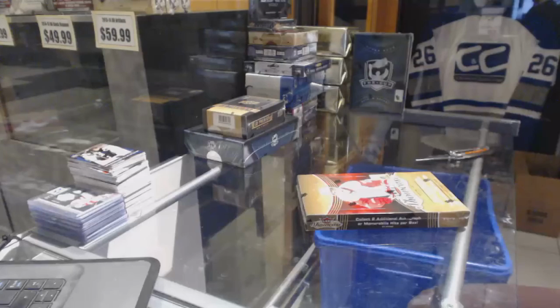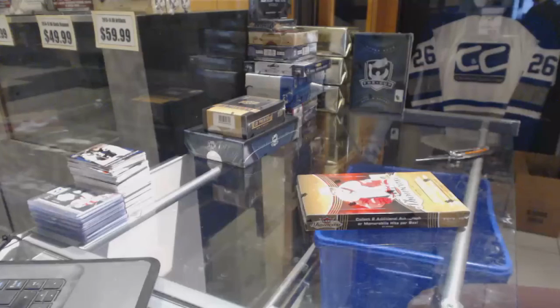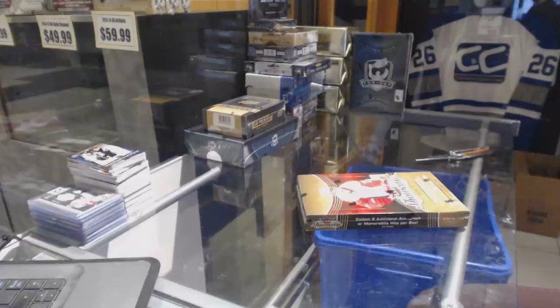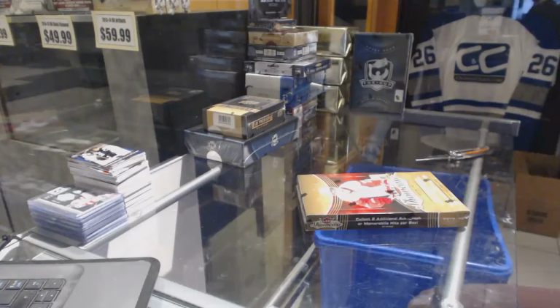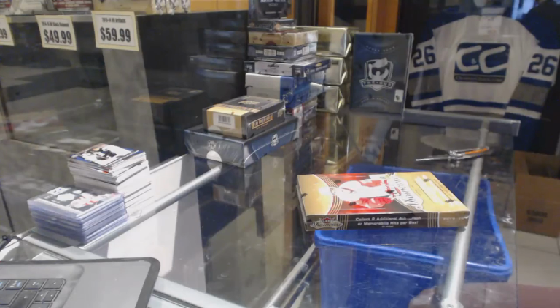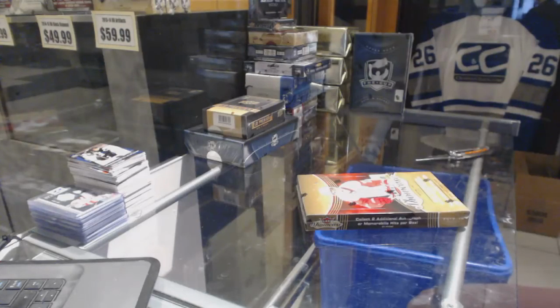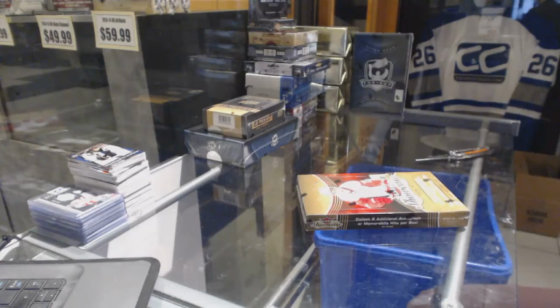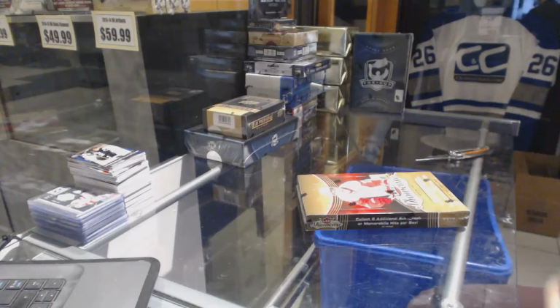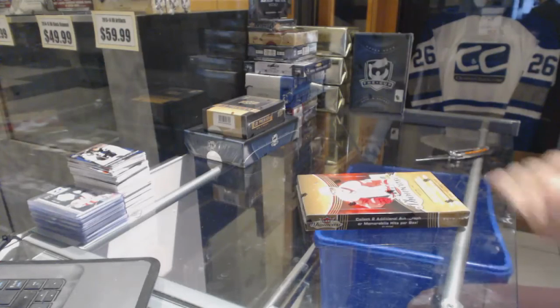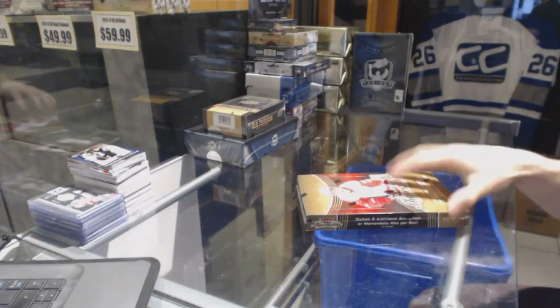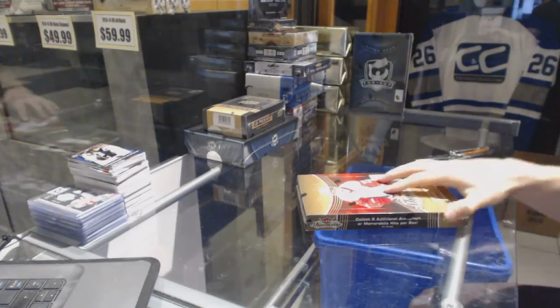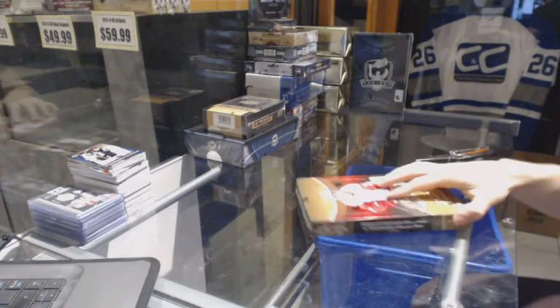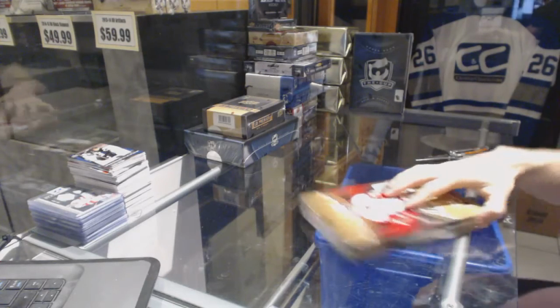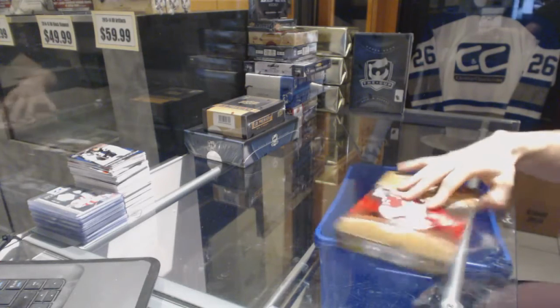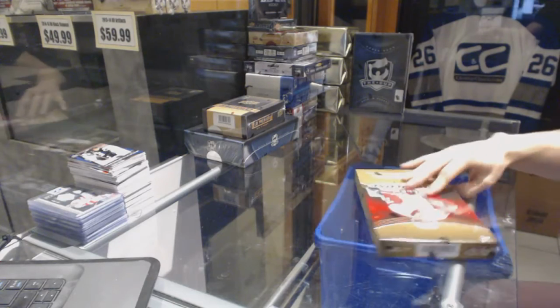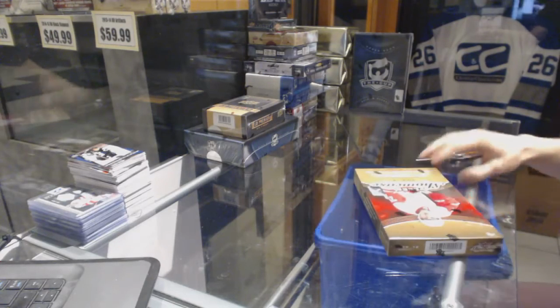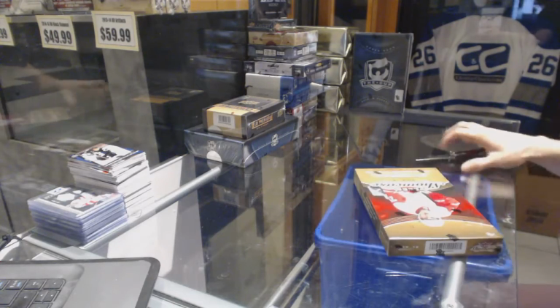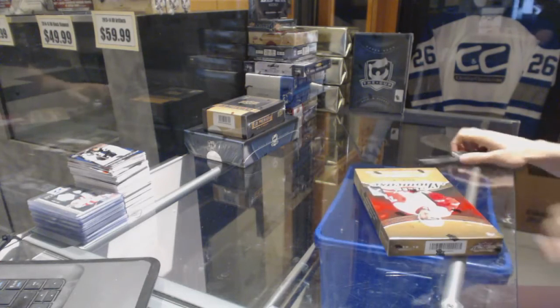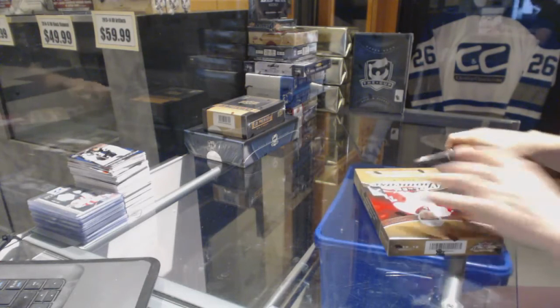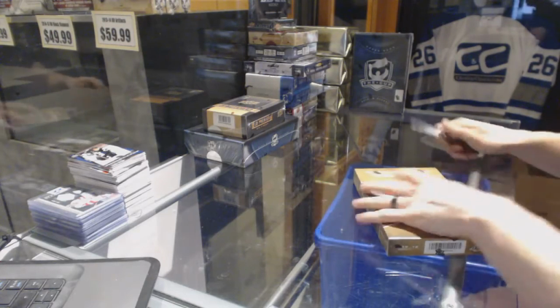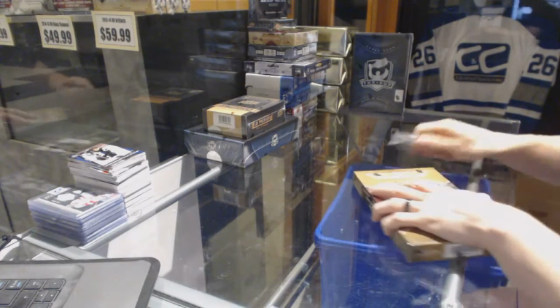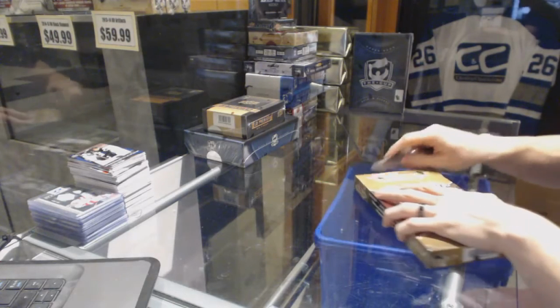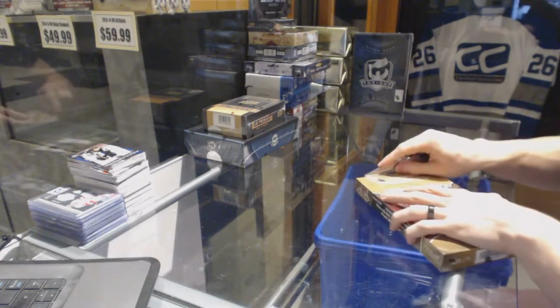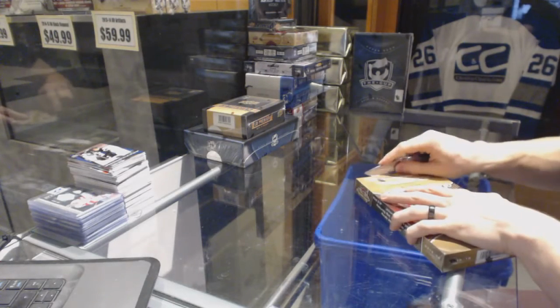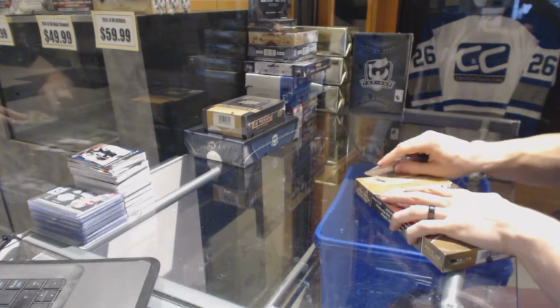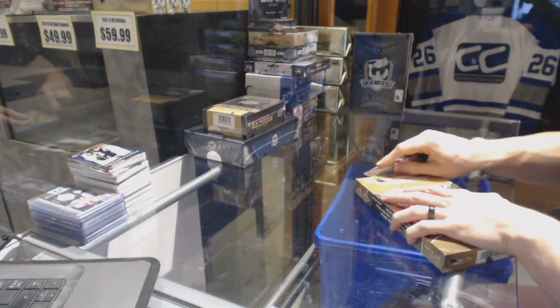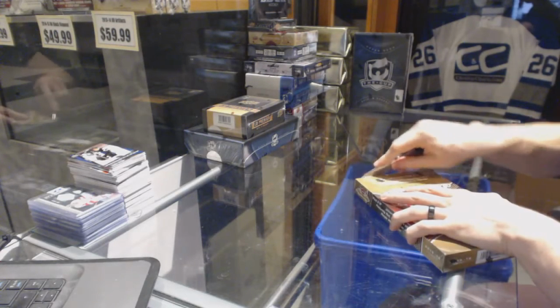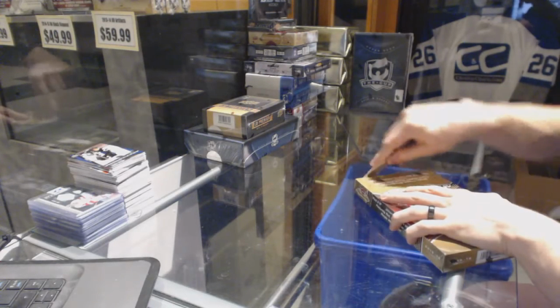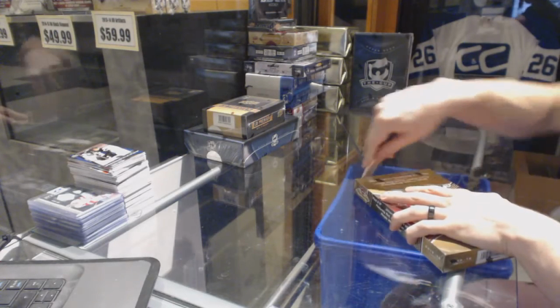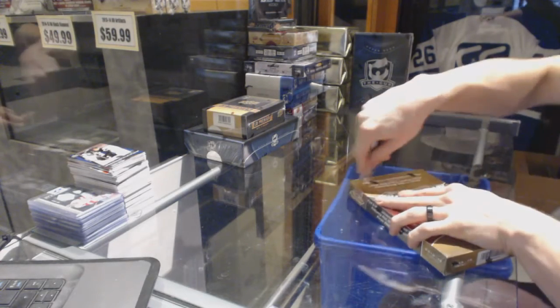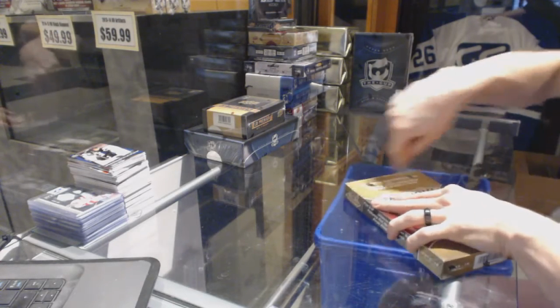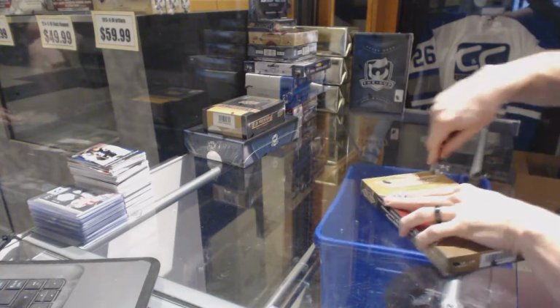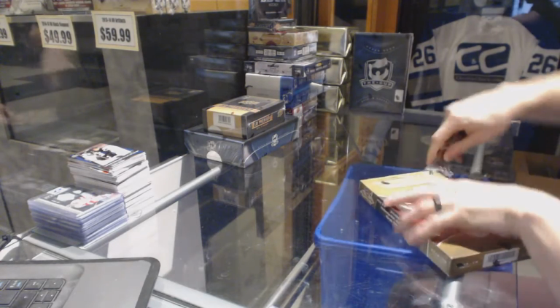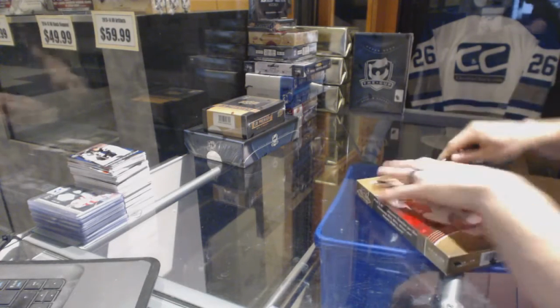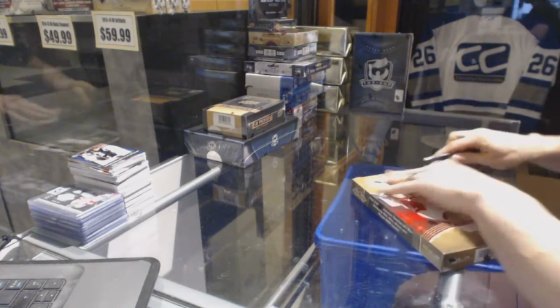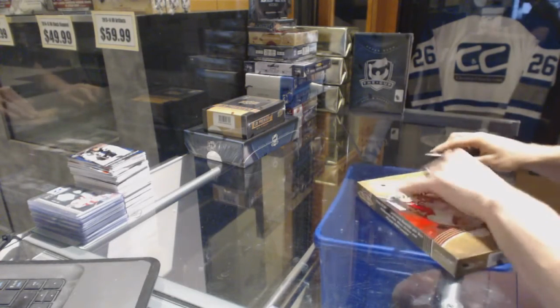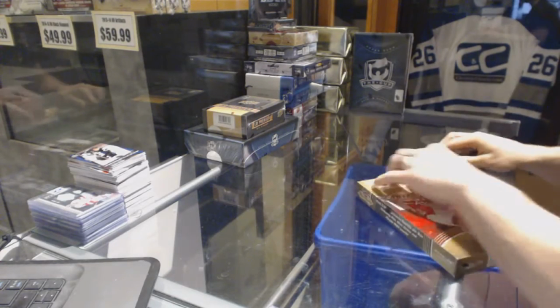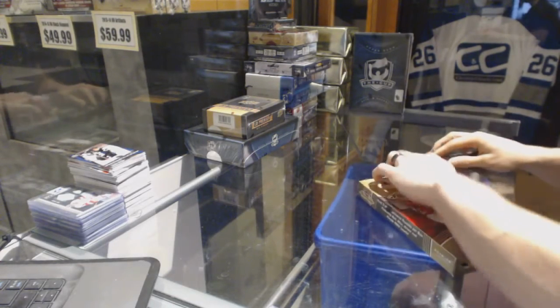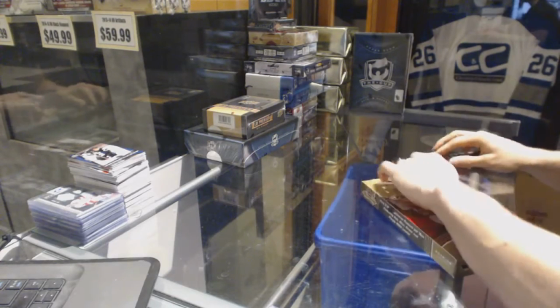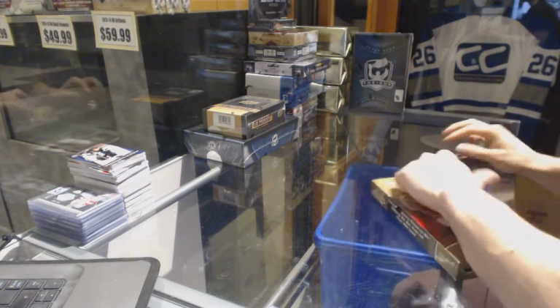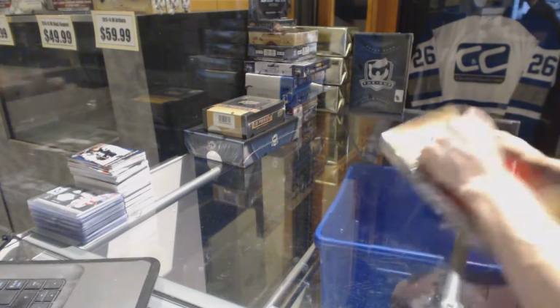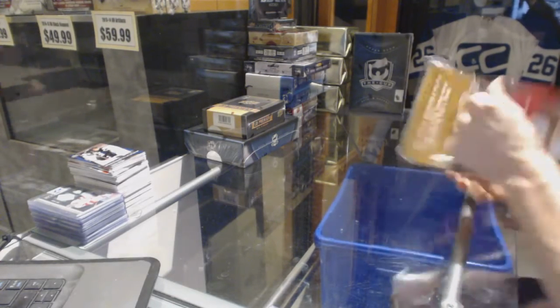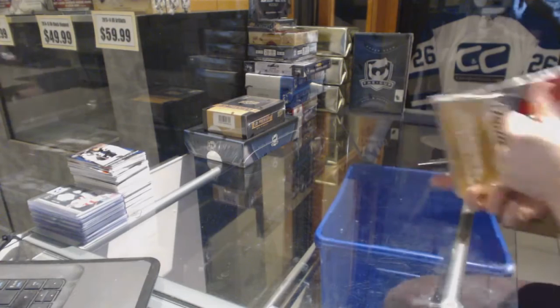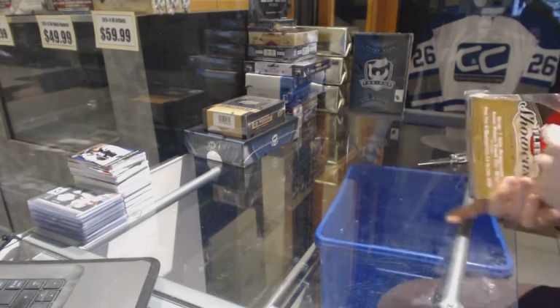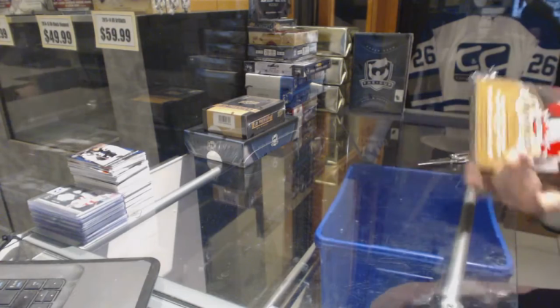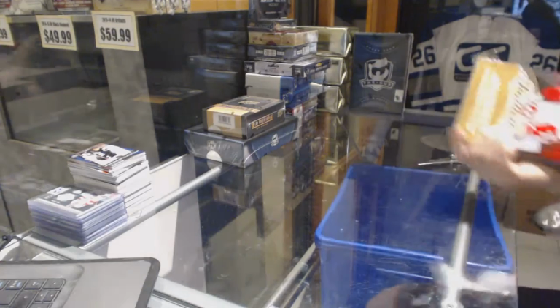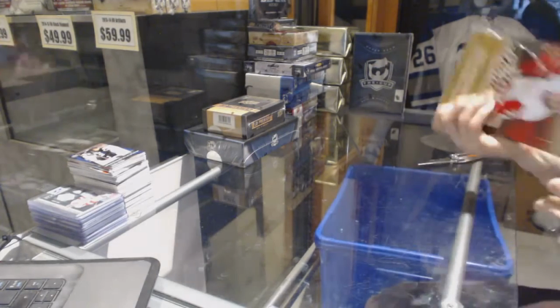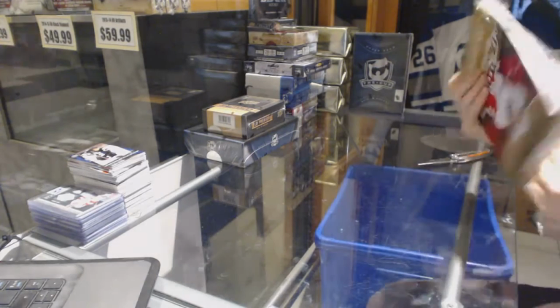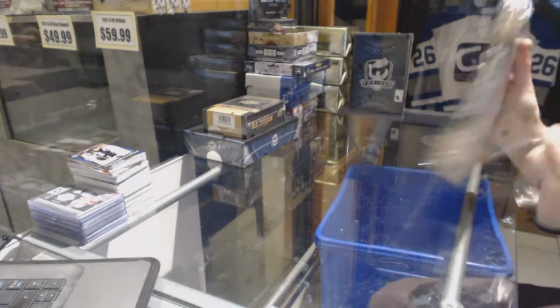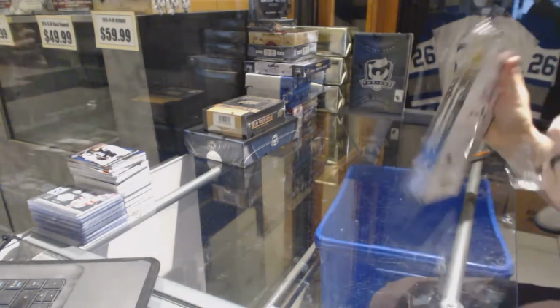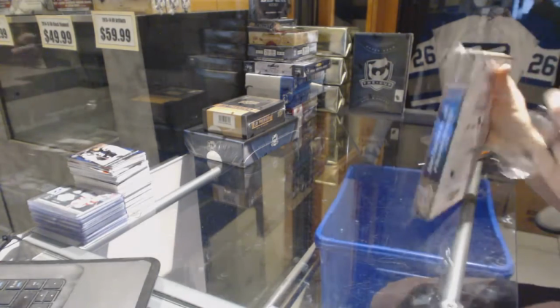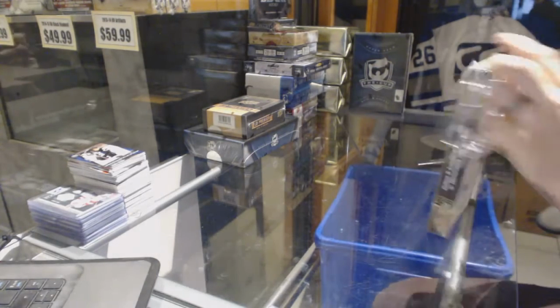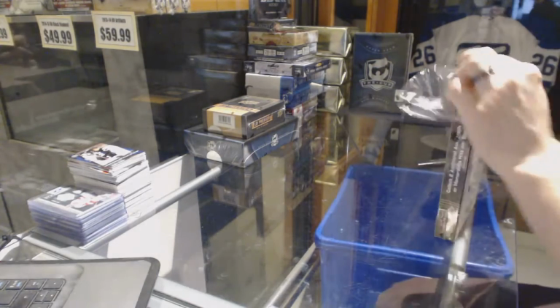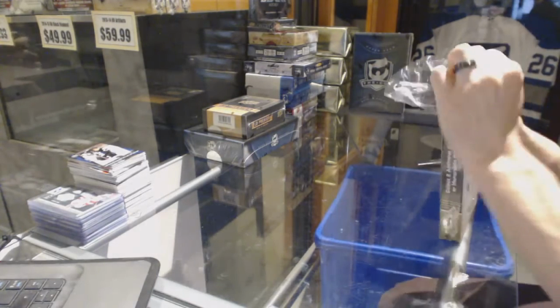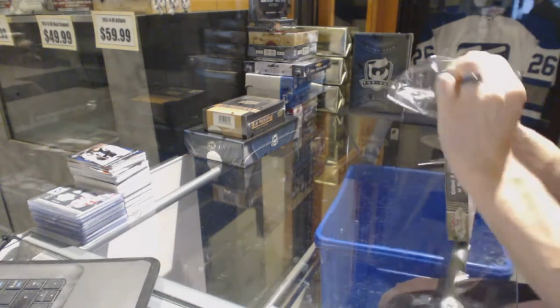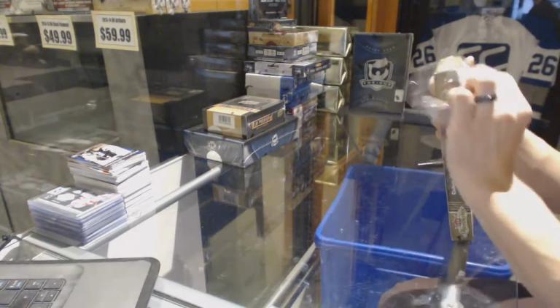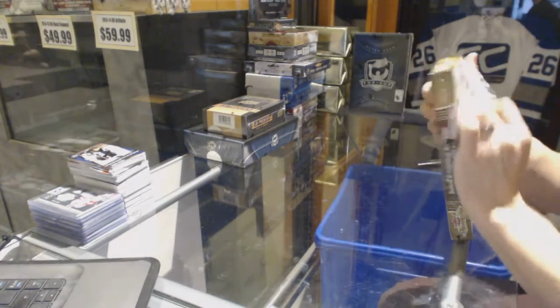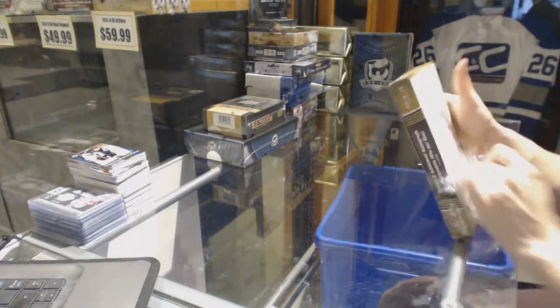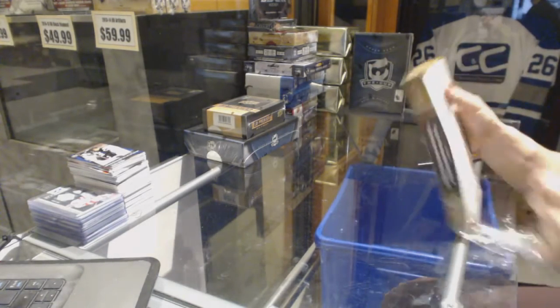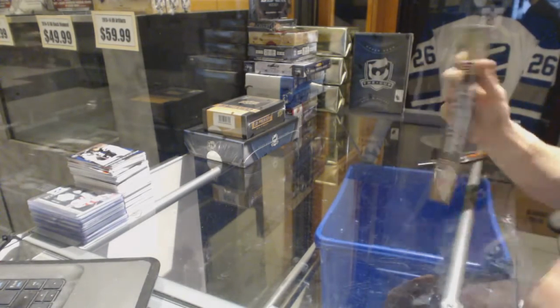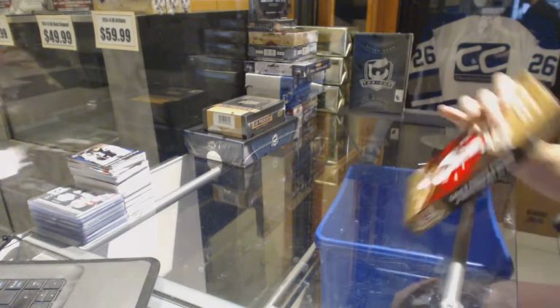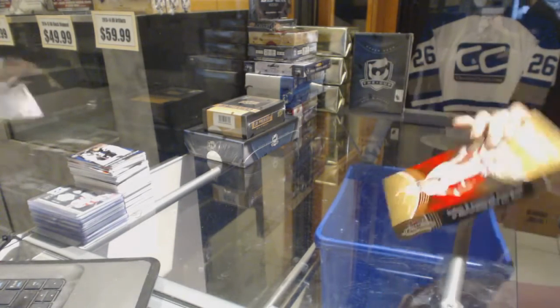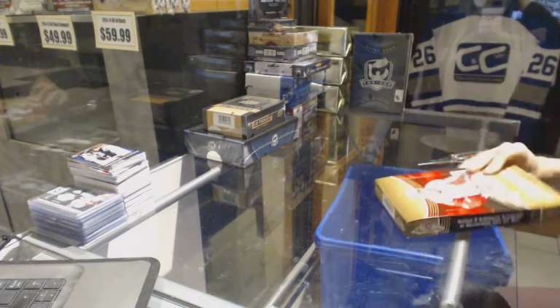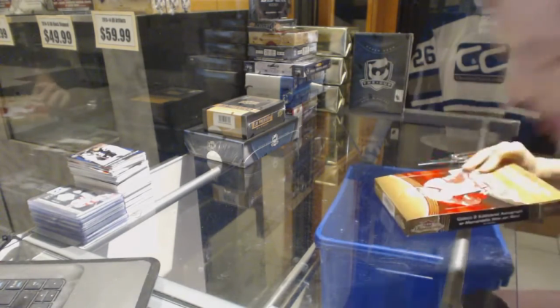Continuing on, it's the NZ Group, rig number 6664. We're on to the 15-16 Flair Showcase and 14-15 Premier.